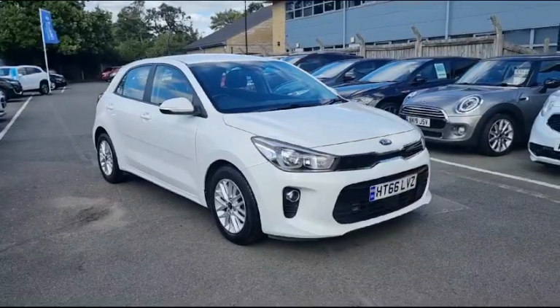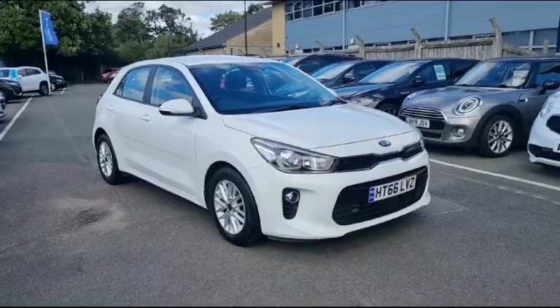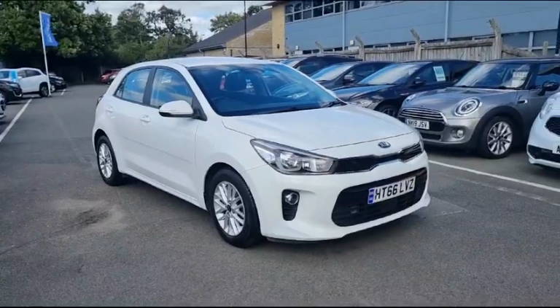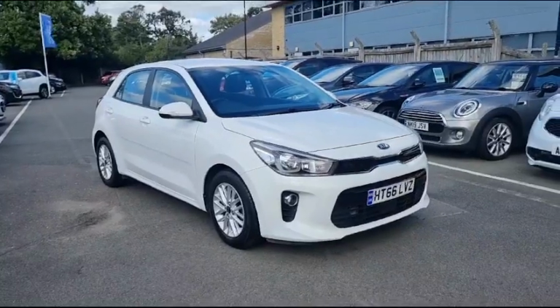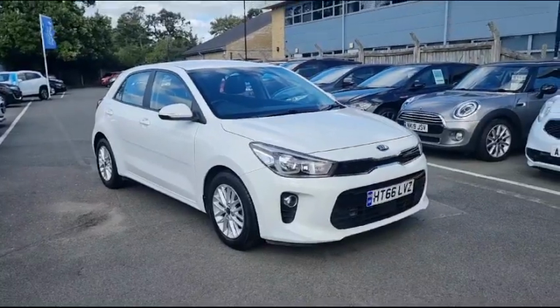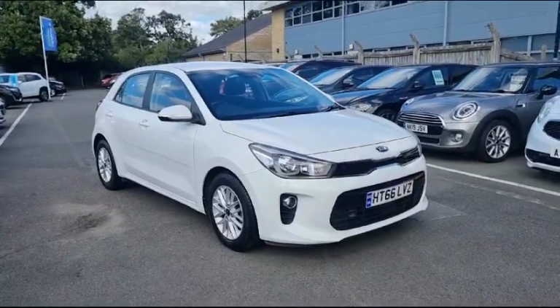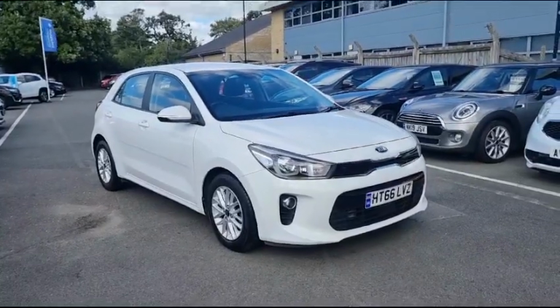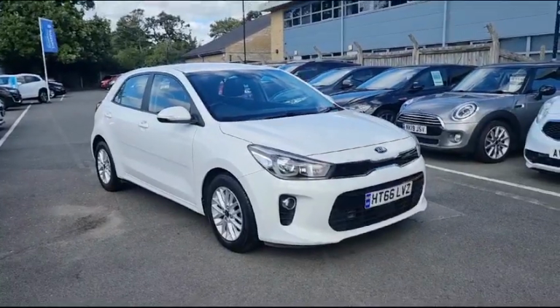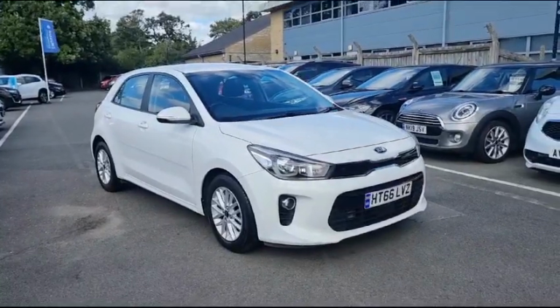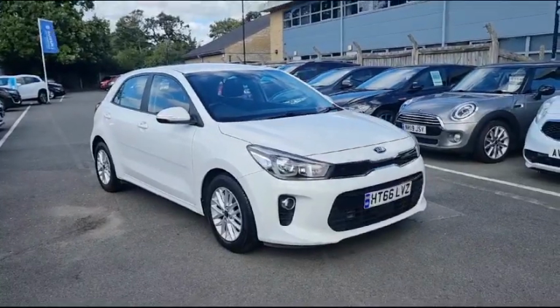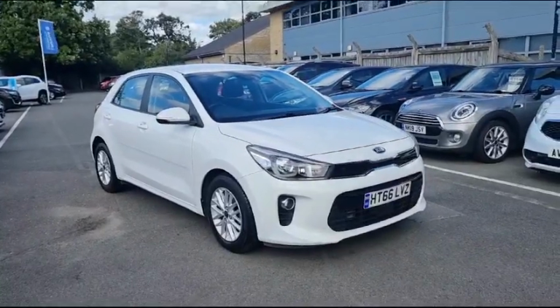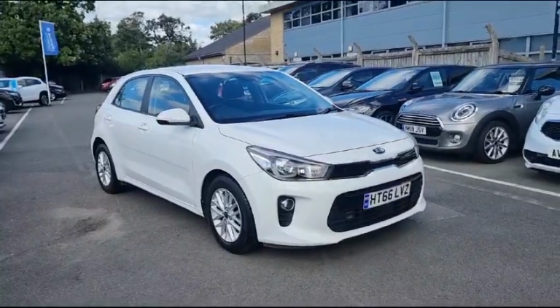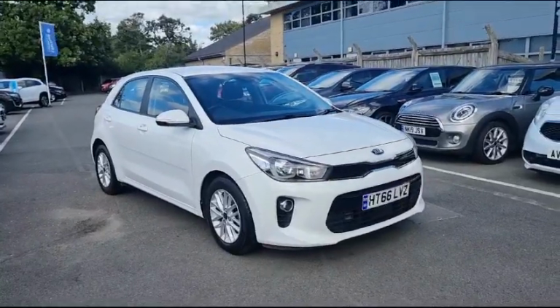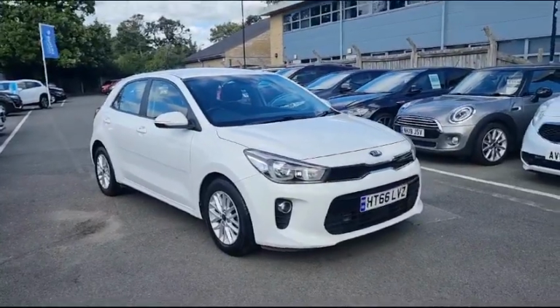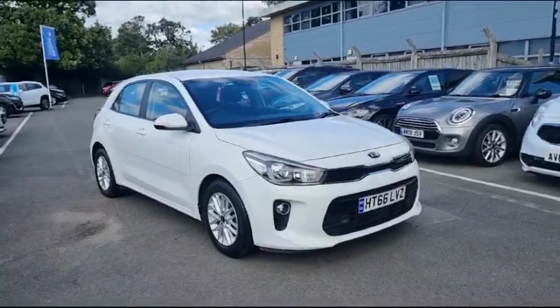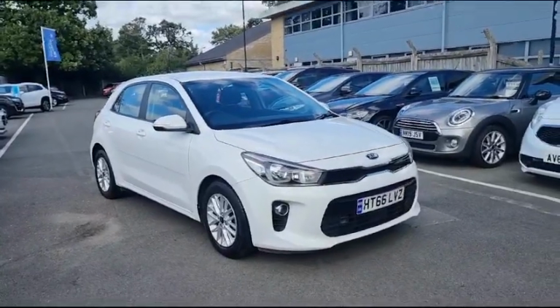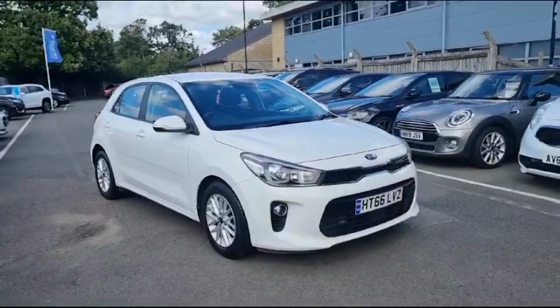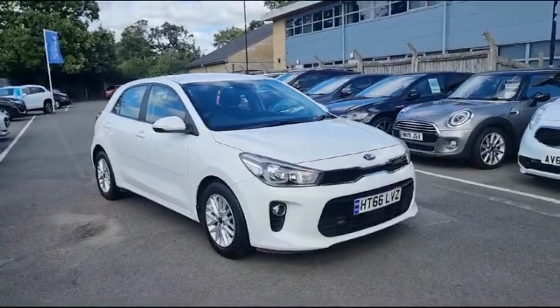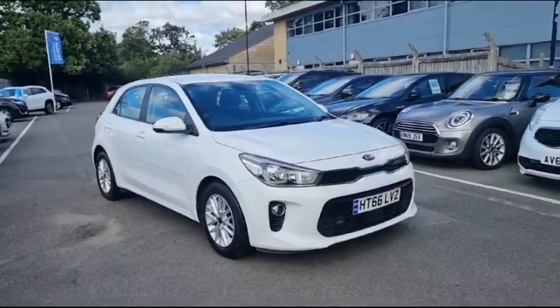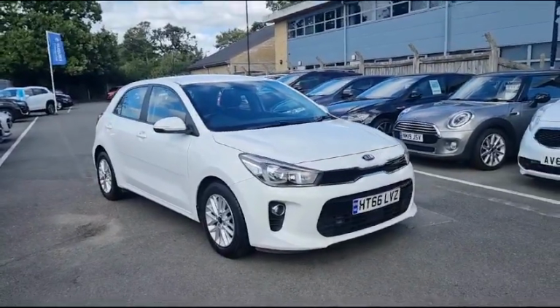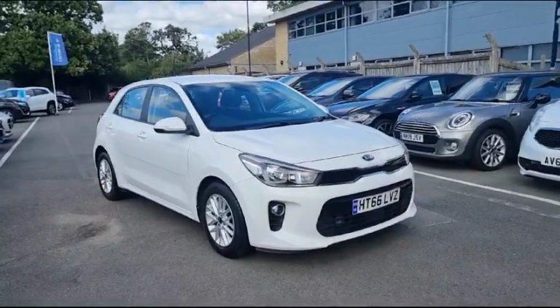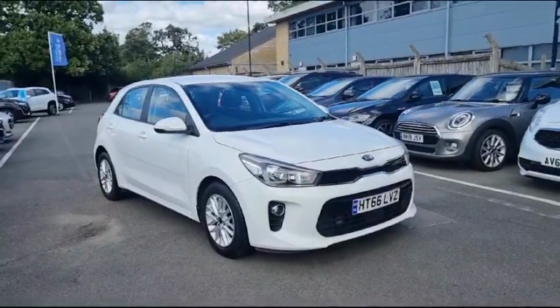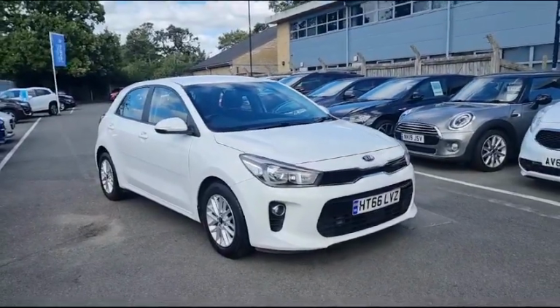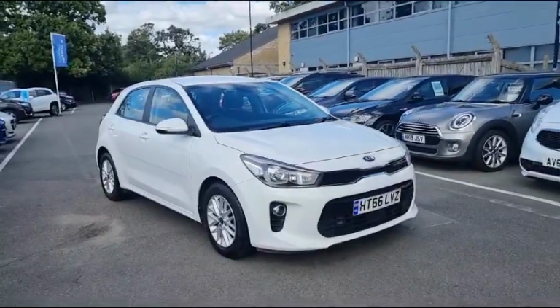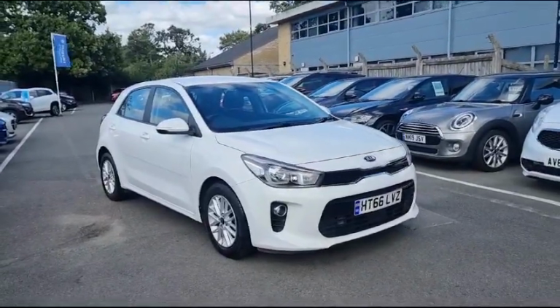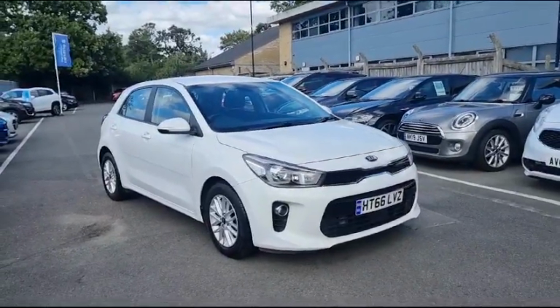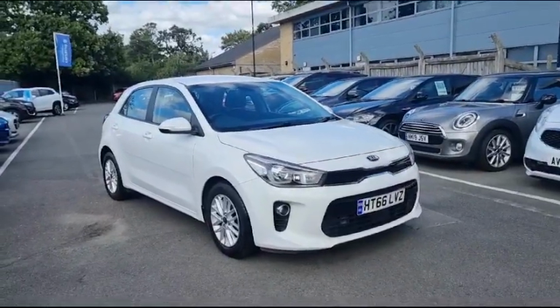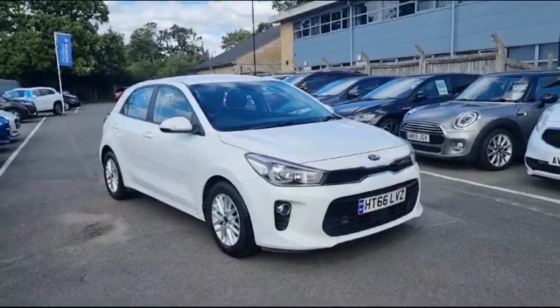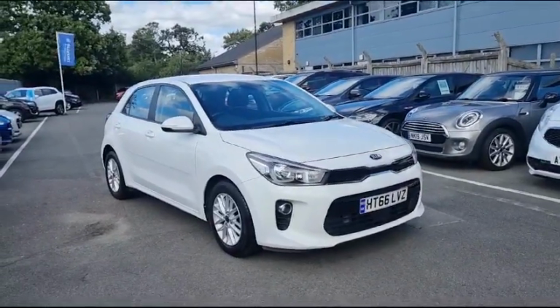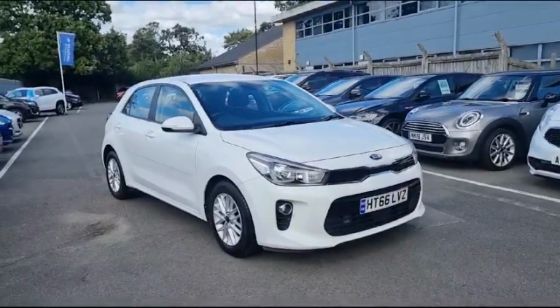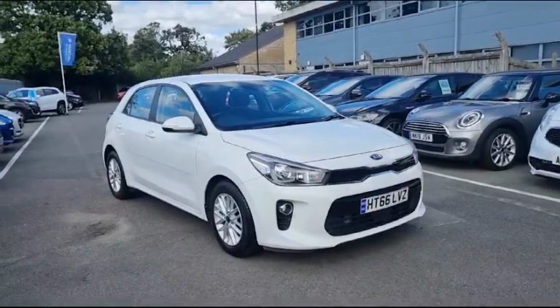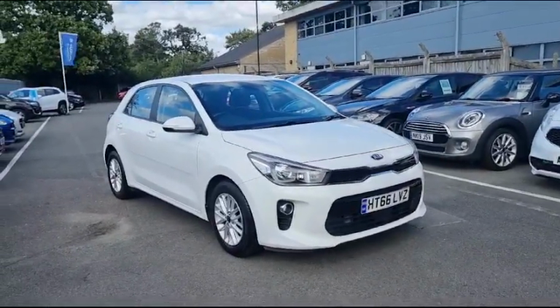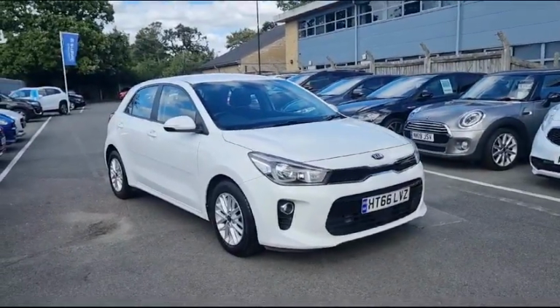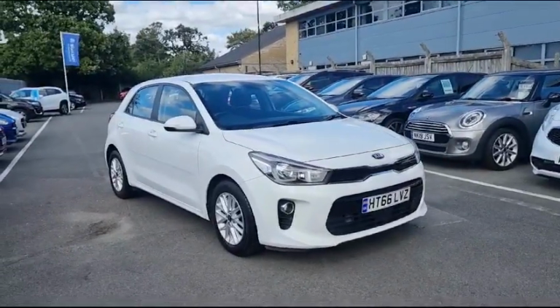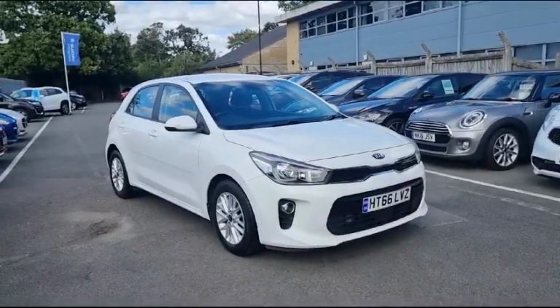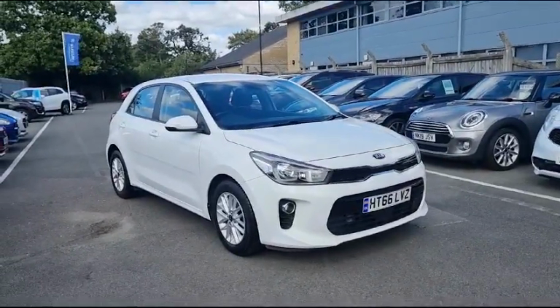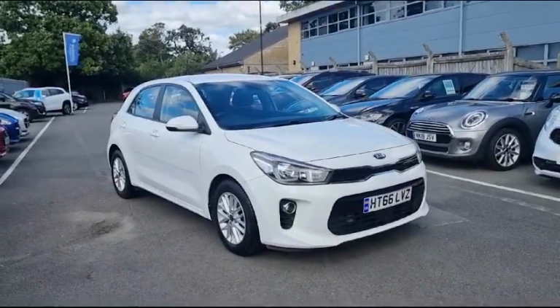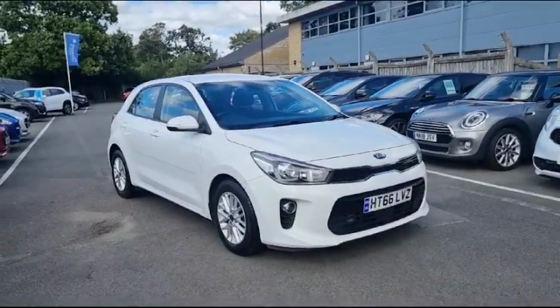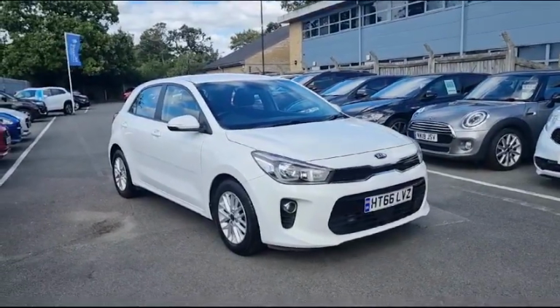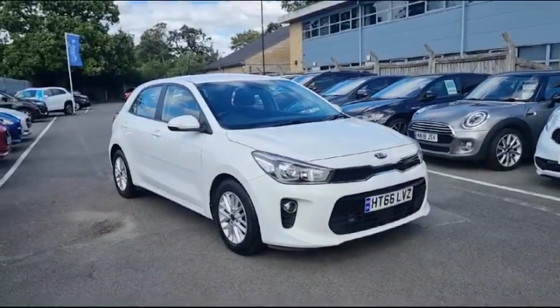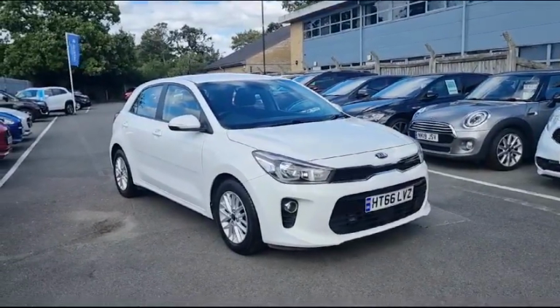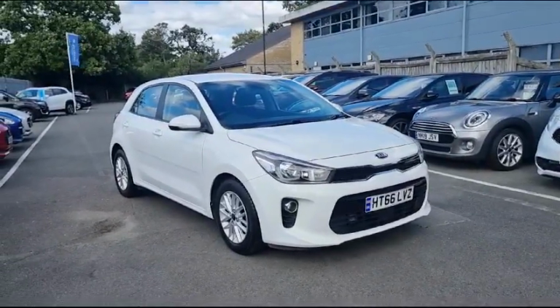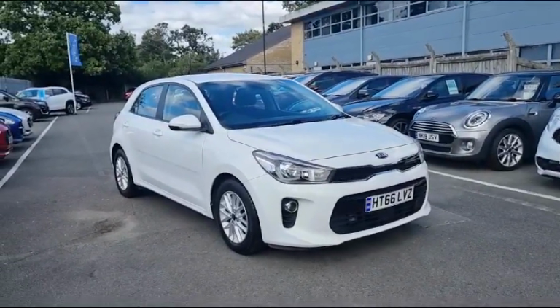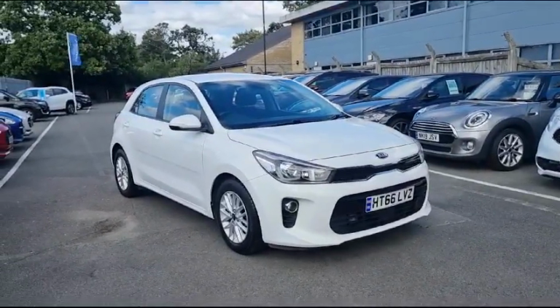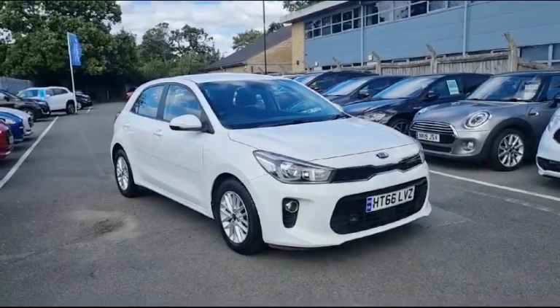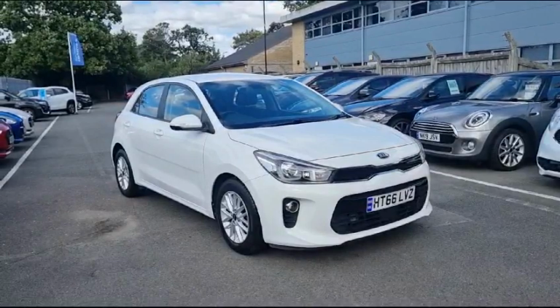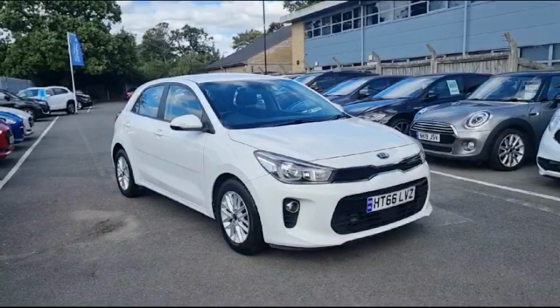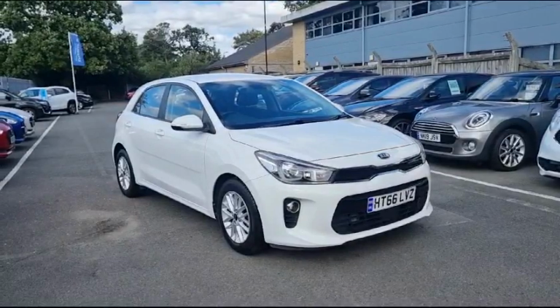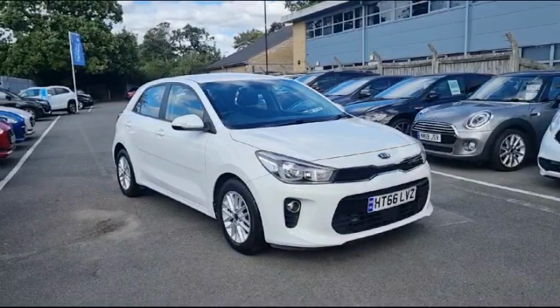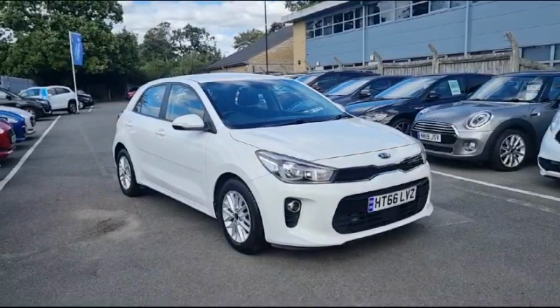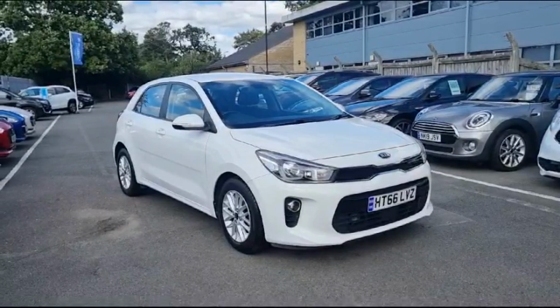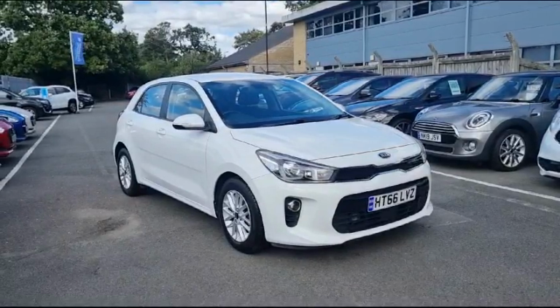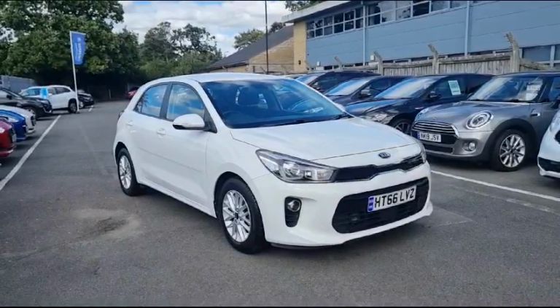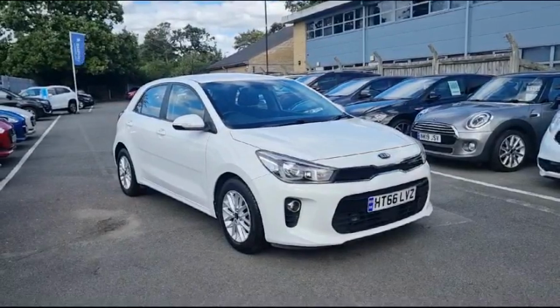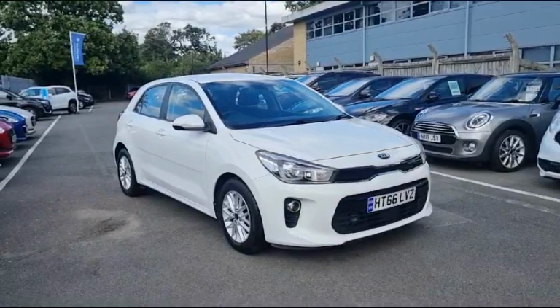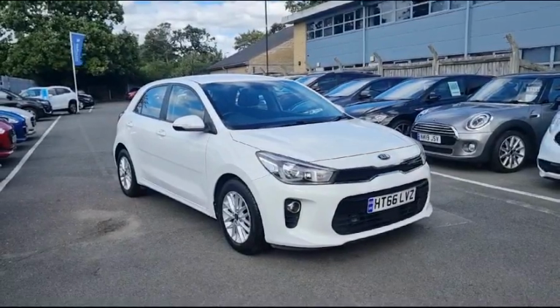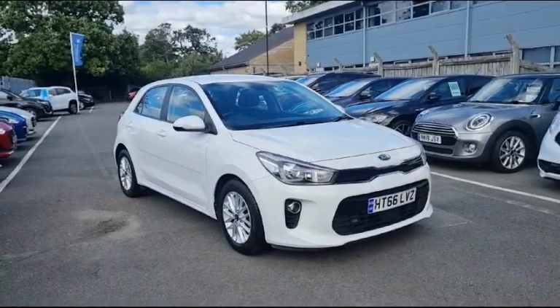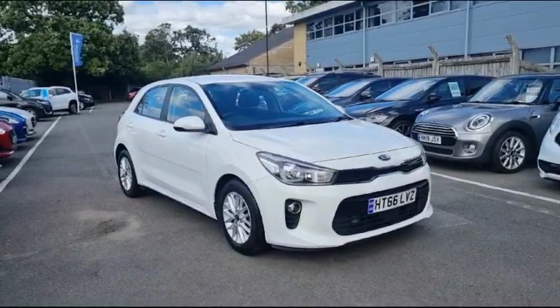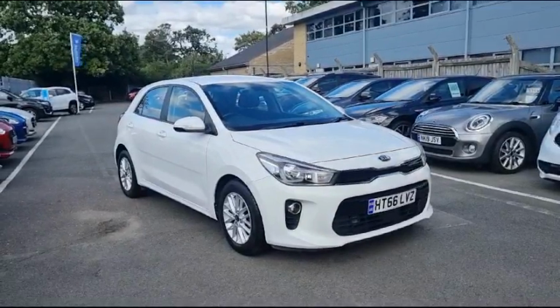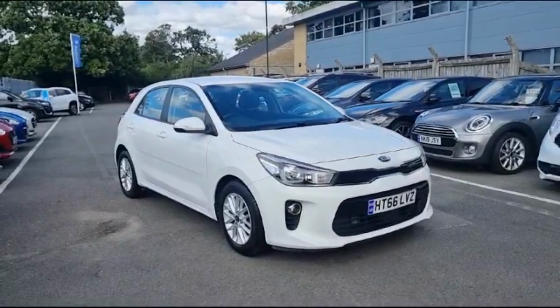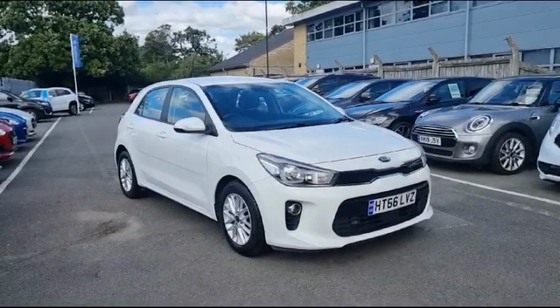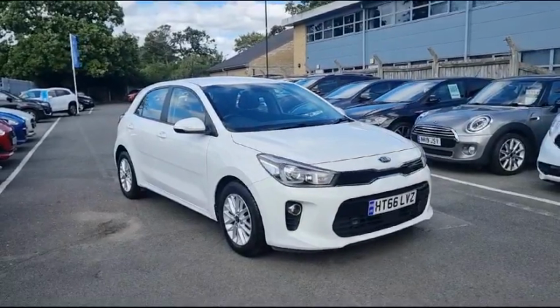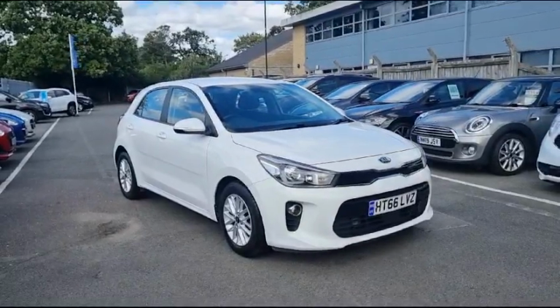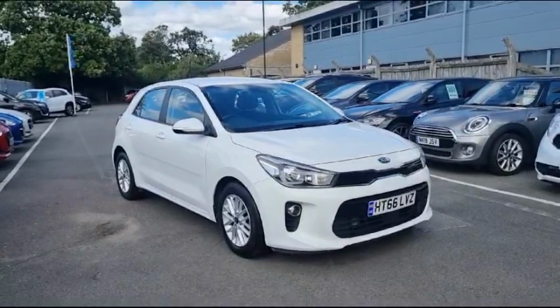Hello everyone, my name is Katie and I'm here from John Banks Suzuki in Bury St Edmunds. I'm here to introduce this Kia Rio.